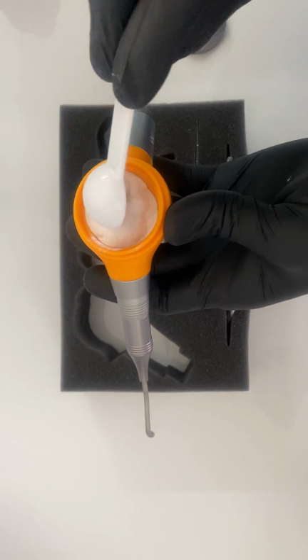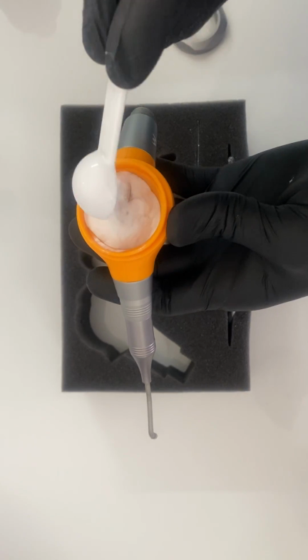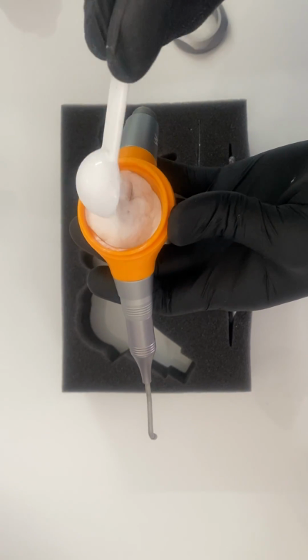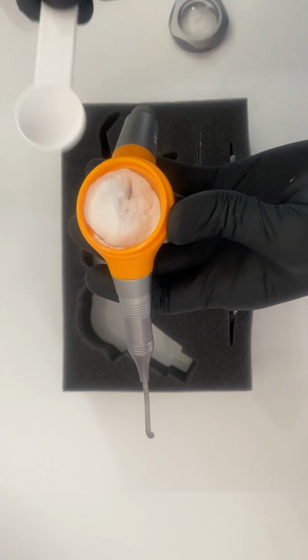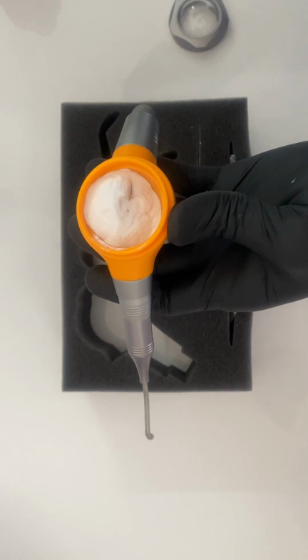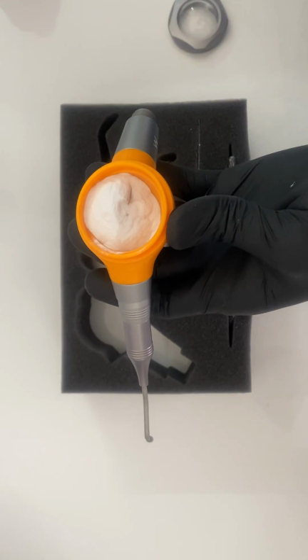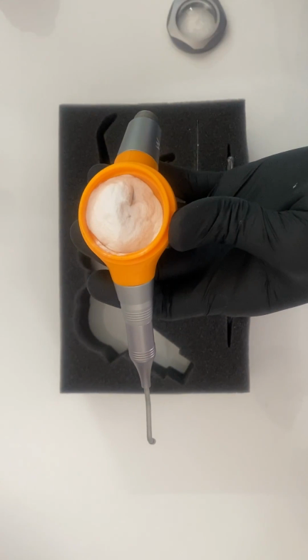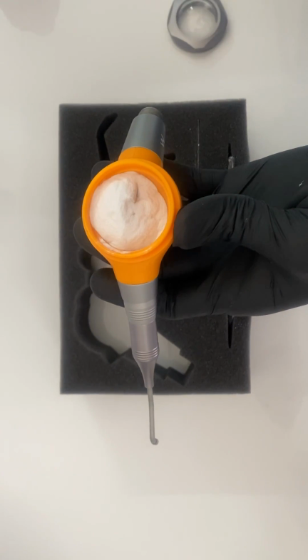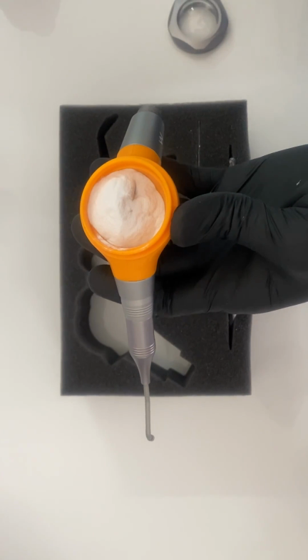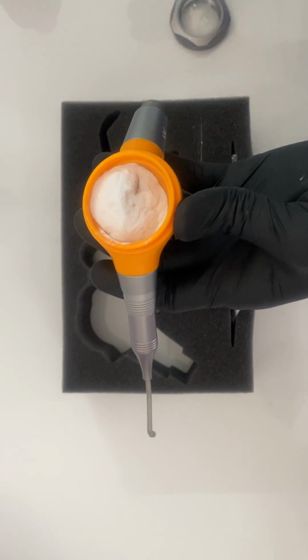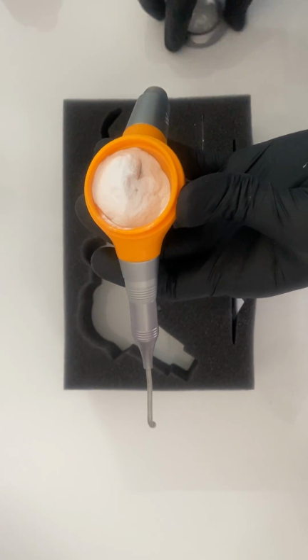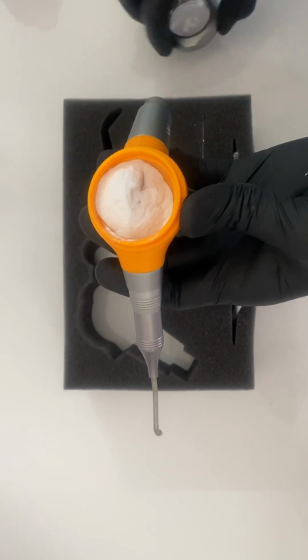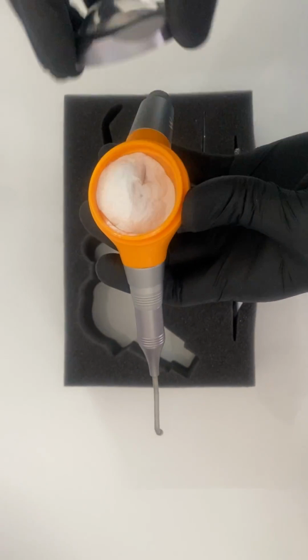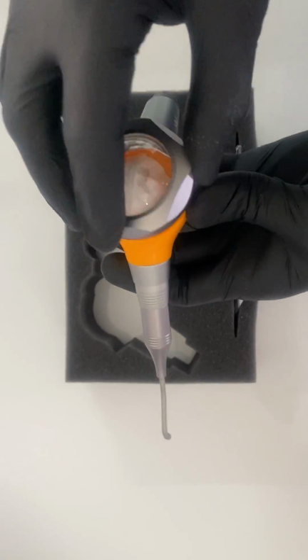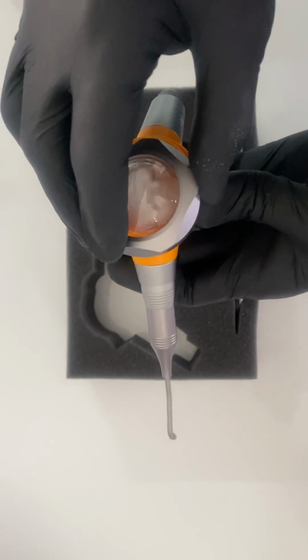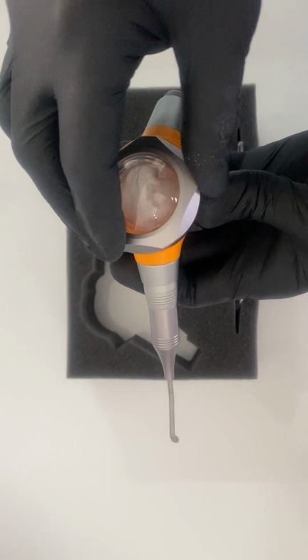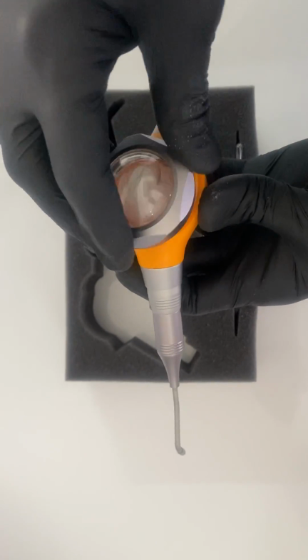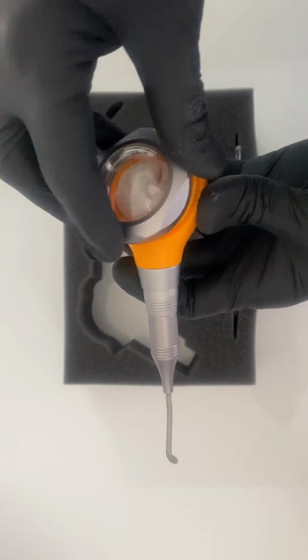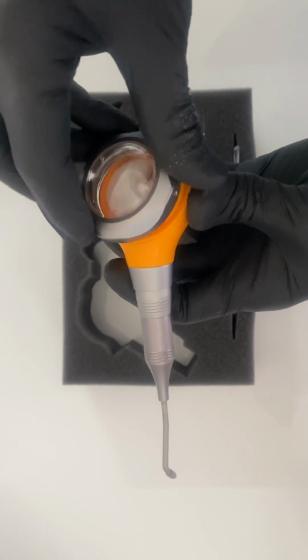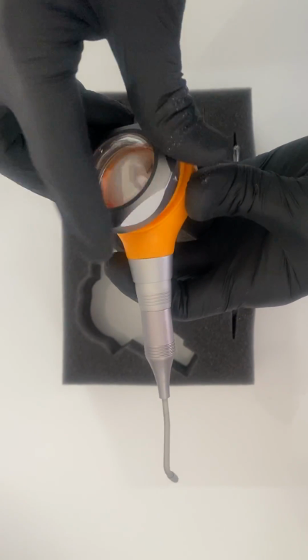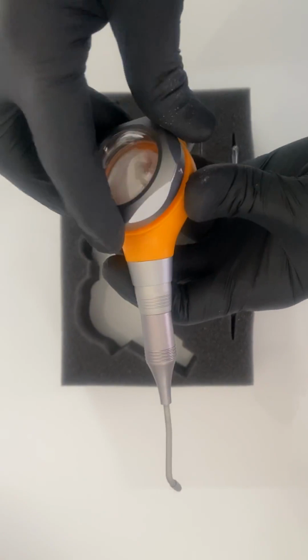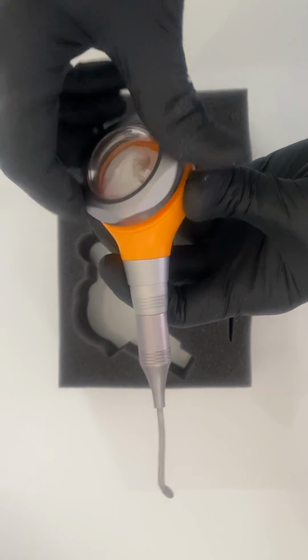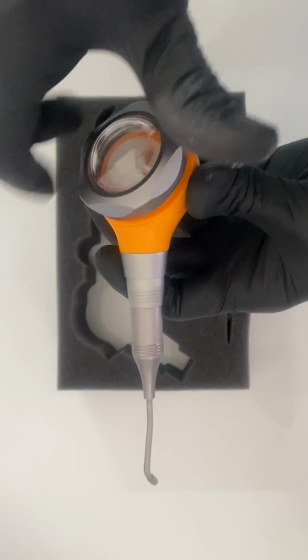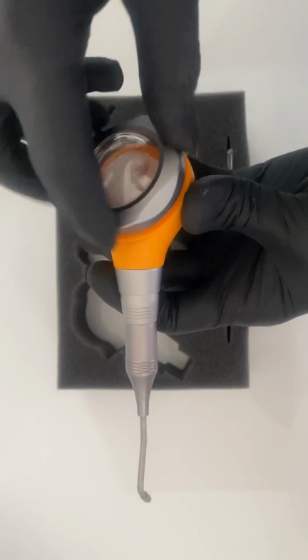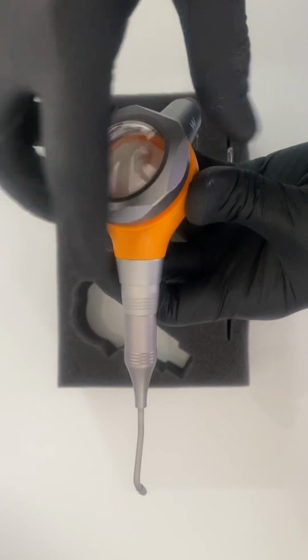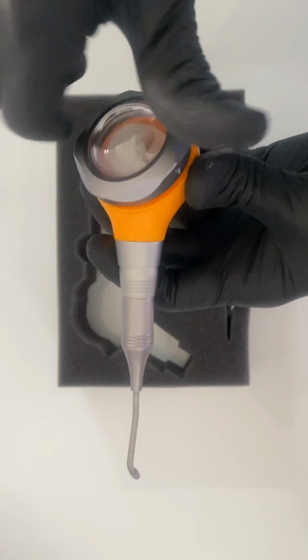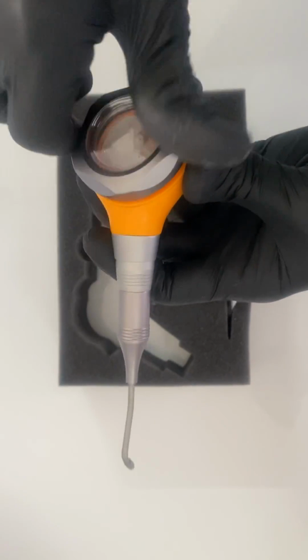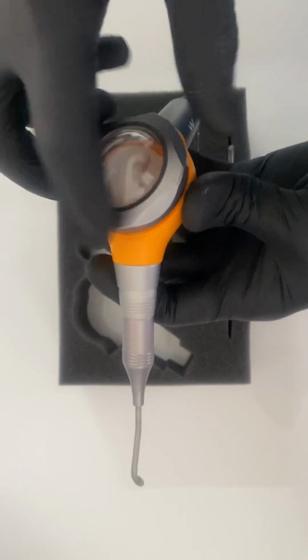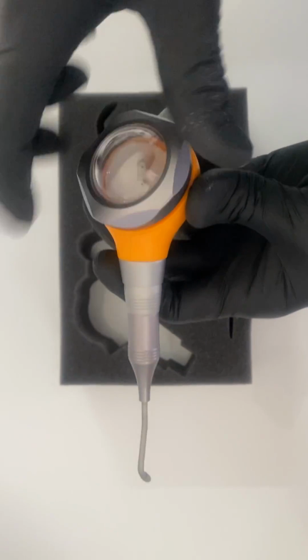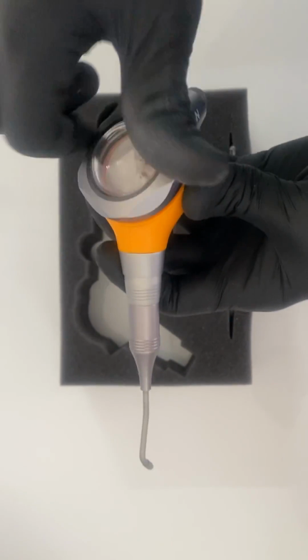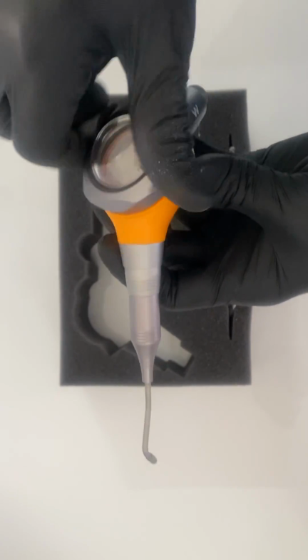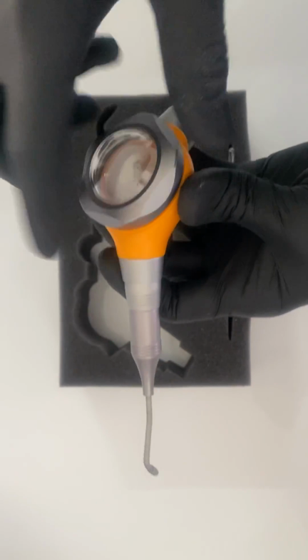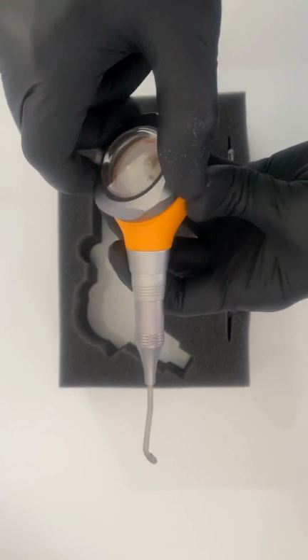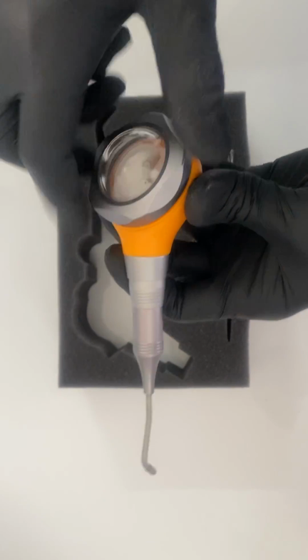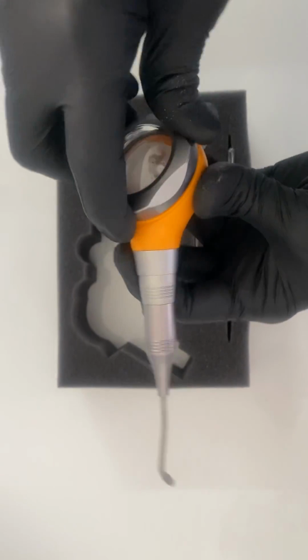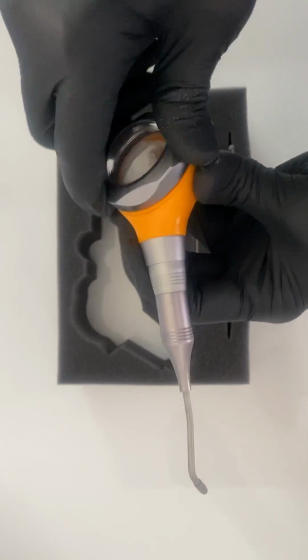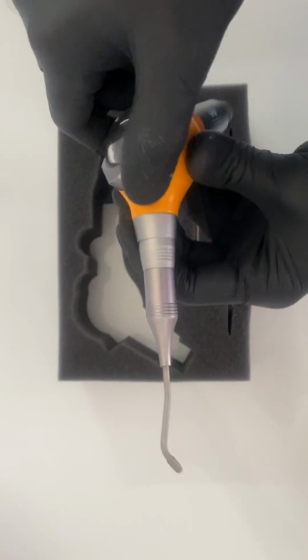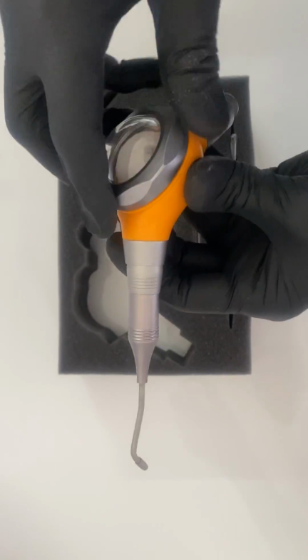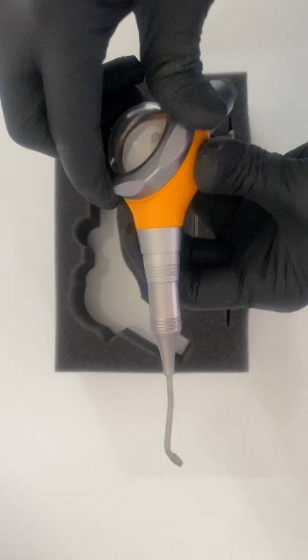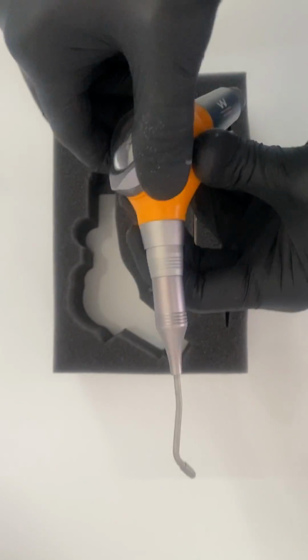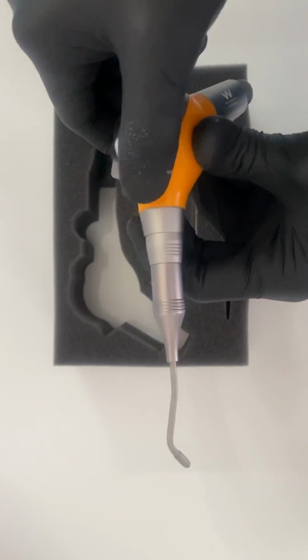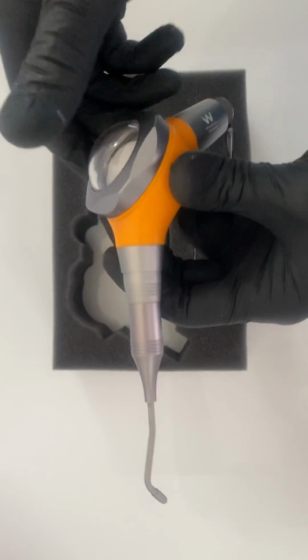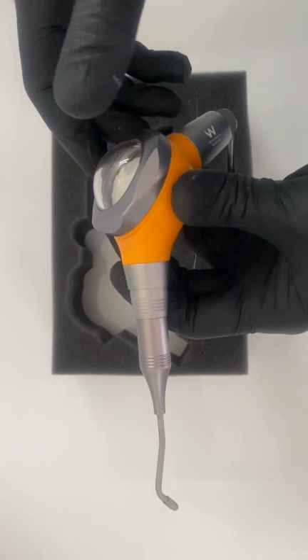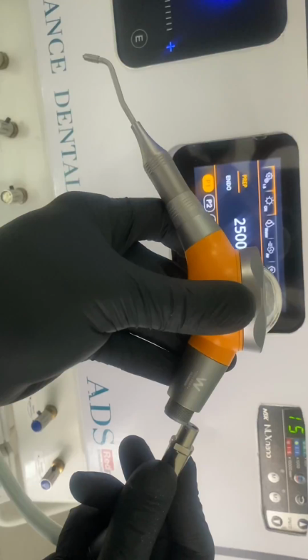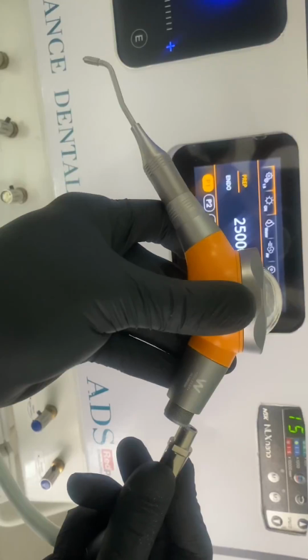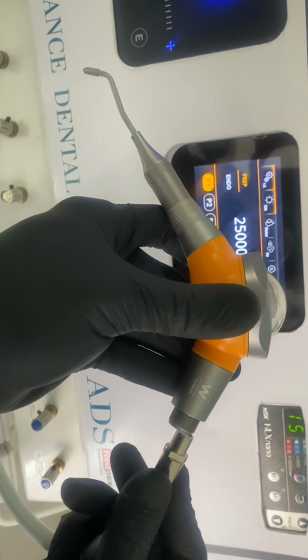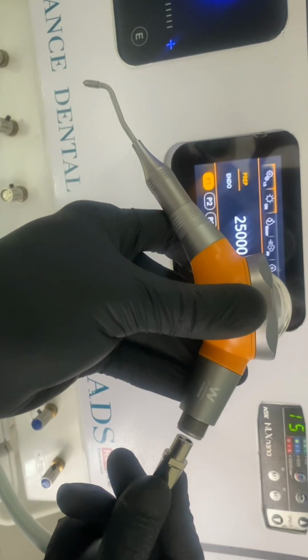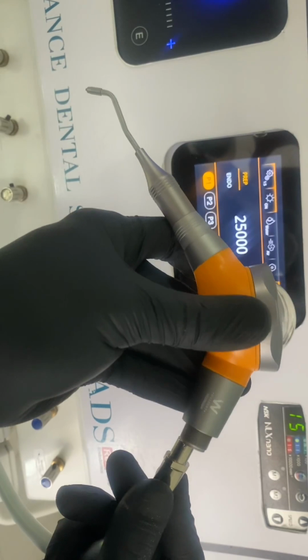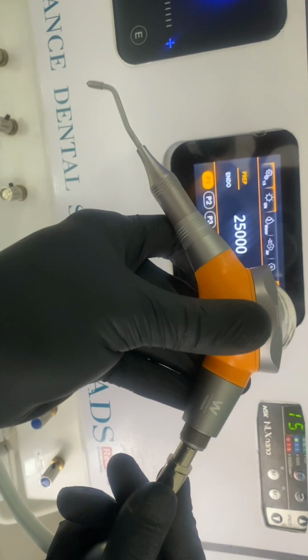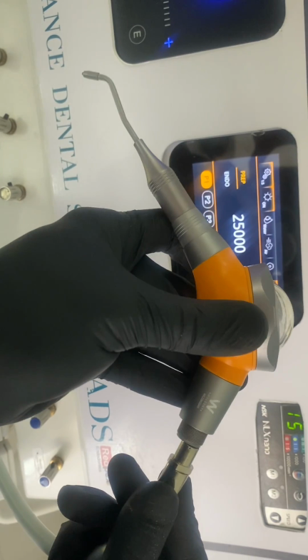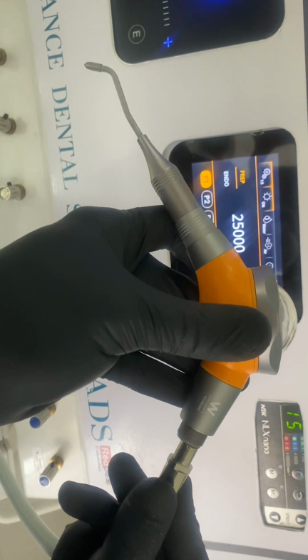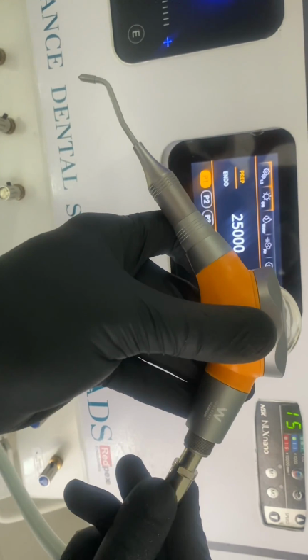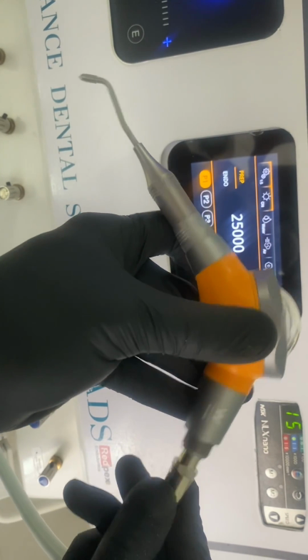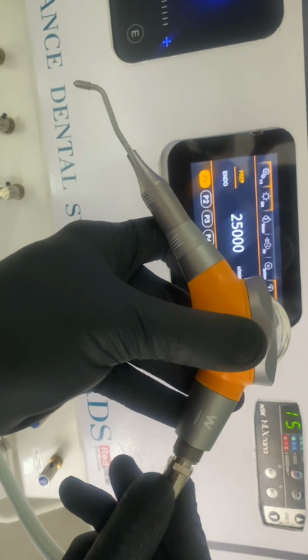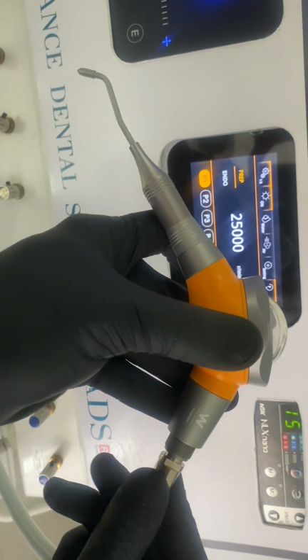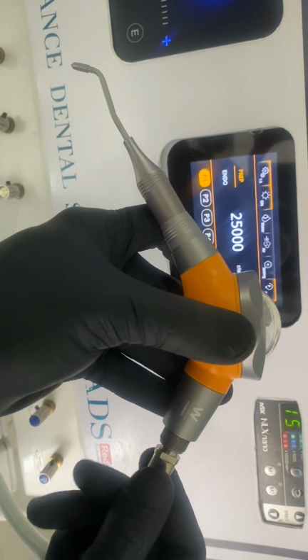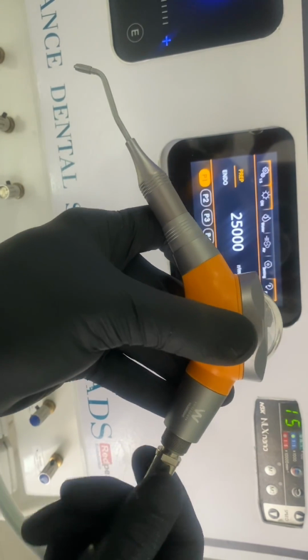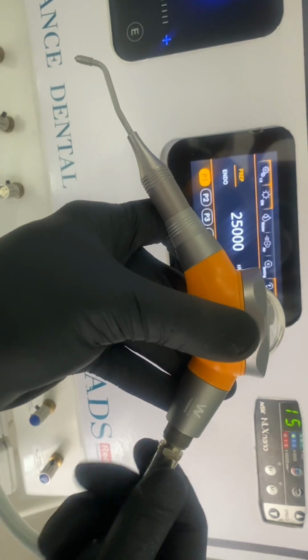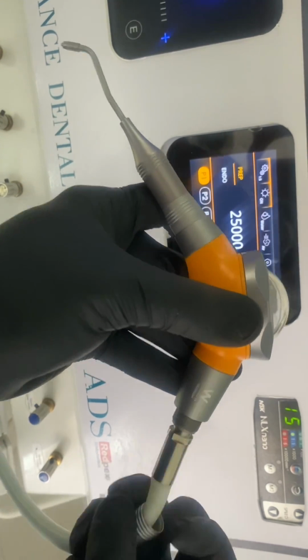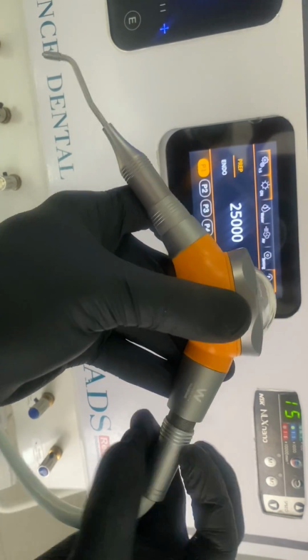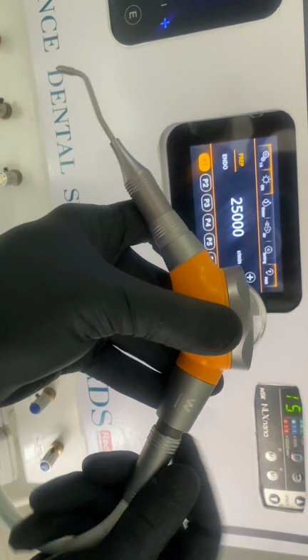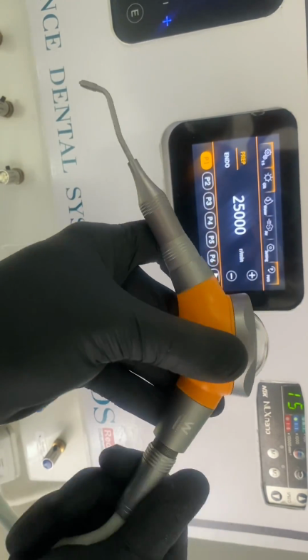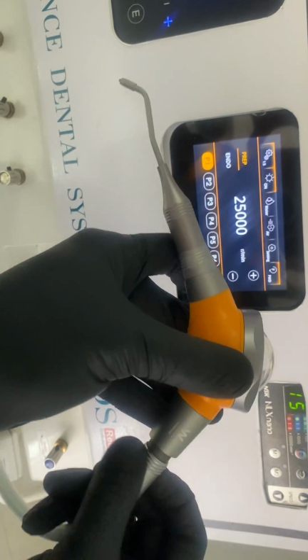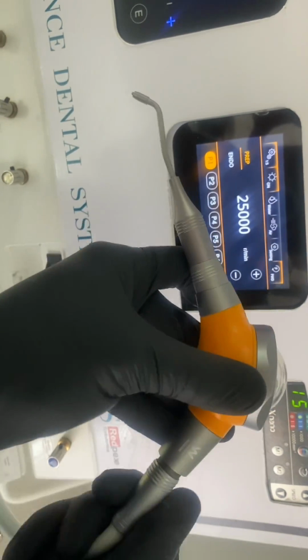This unit can be directly attached to the dental chair, and our chair pressure is around 40 psi.